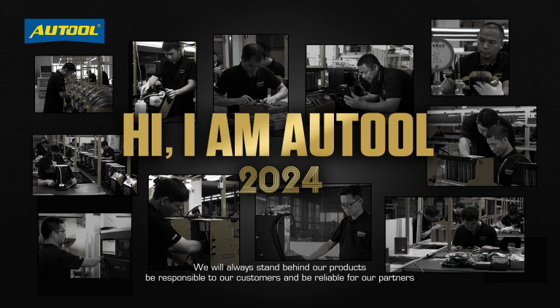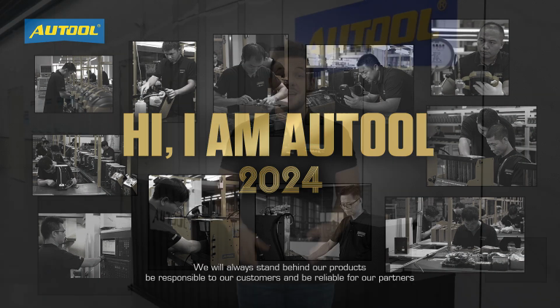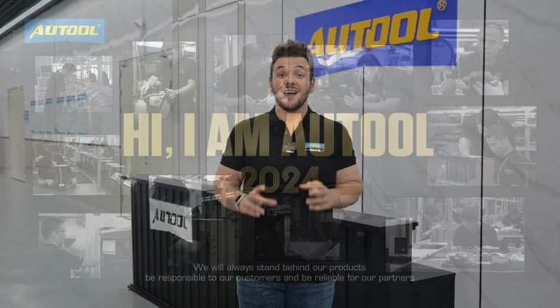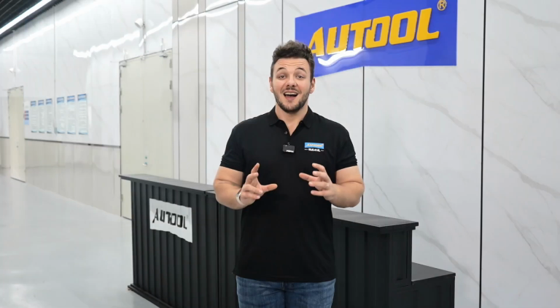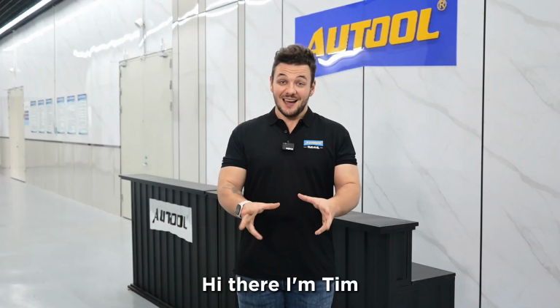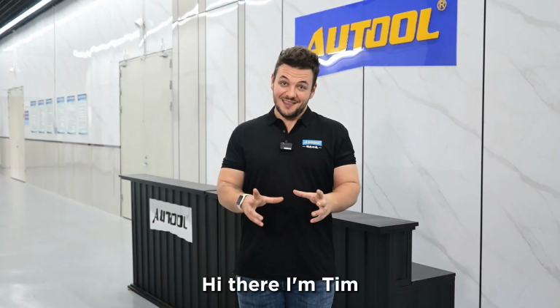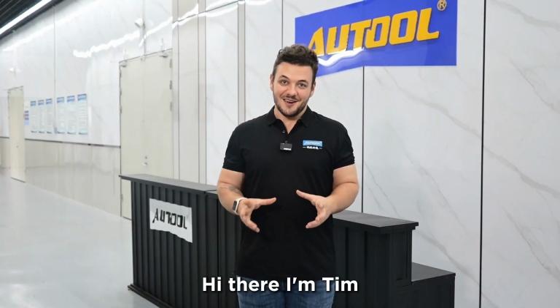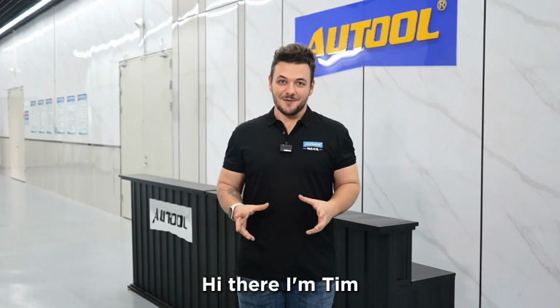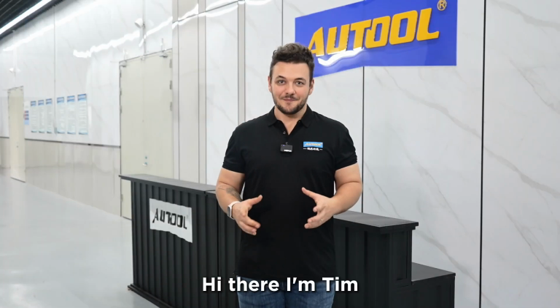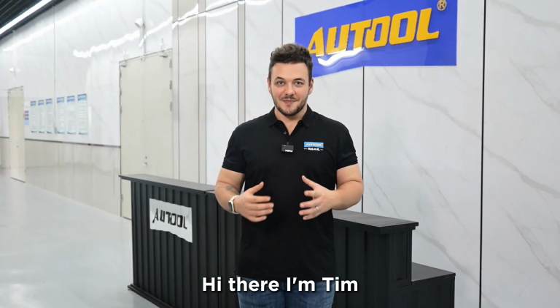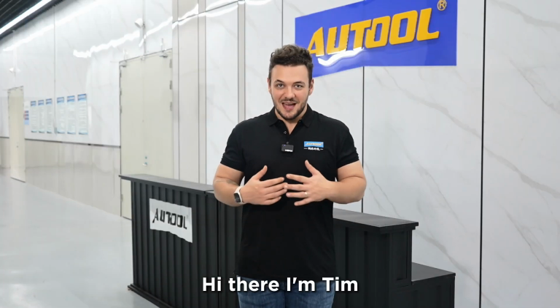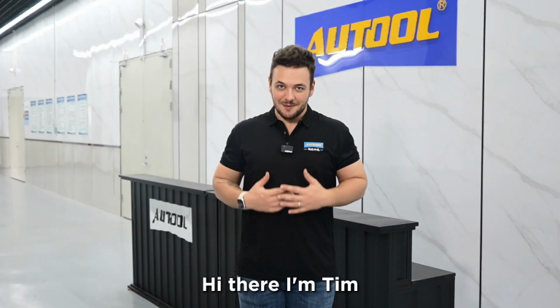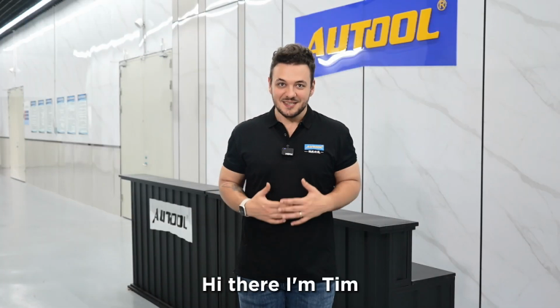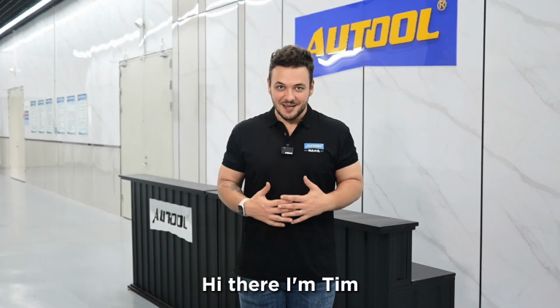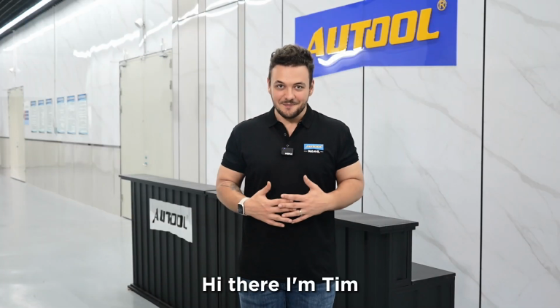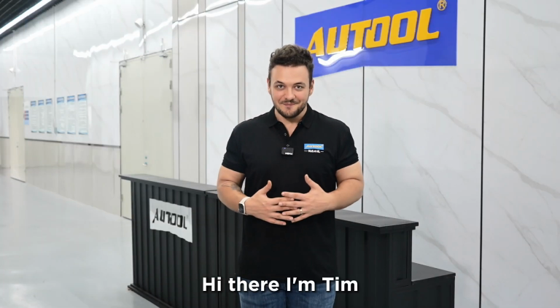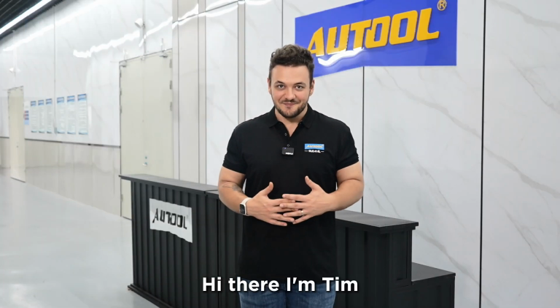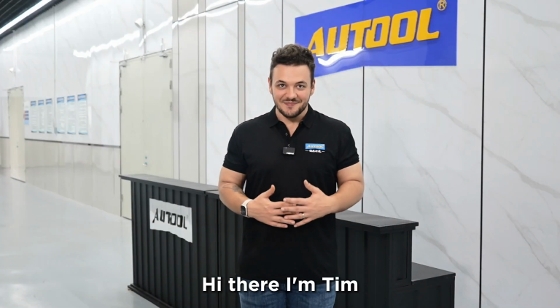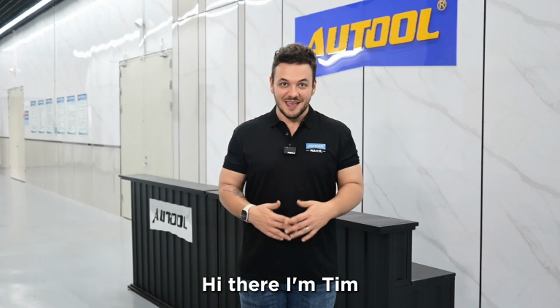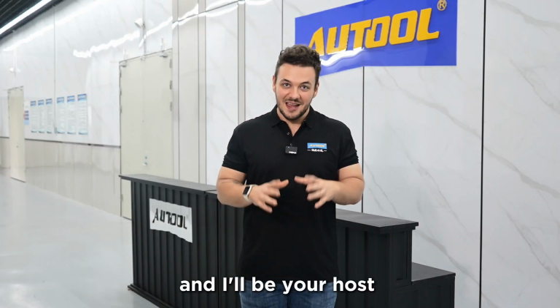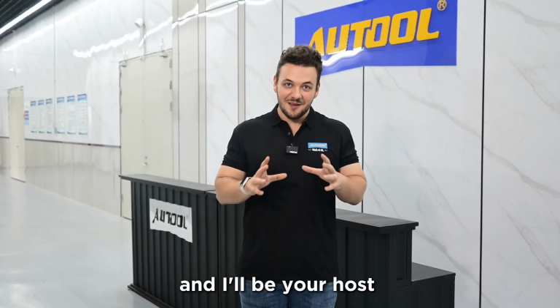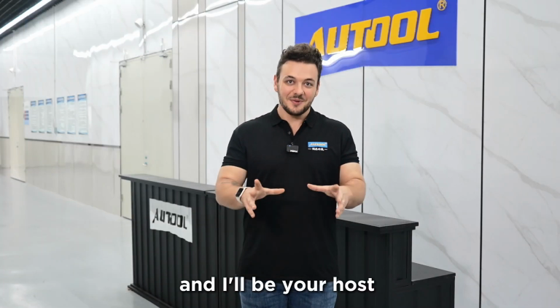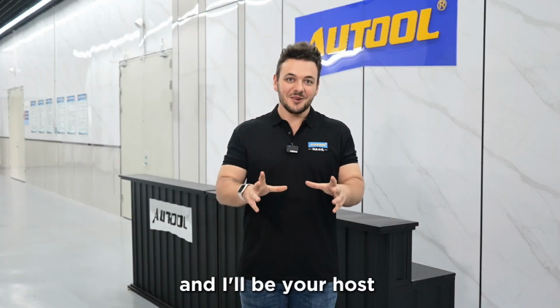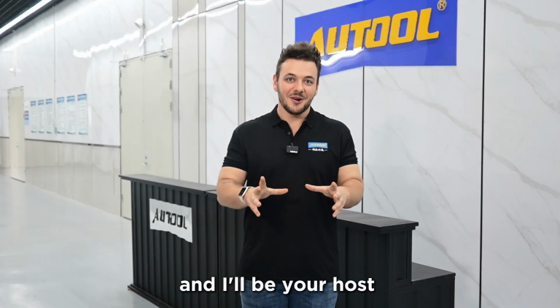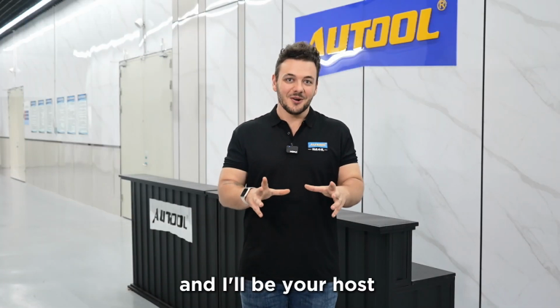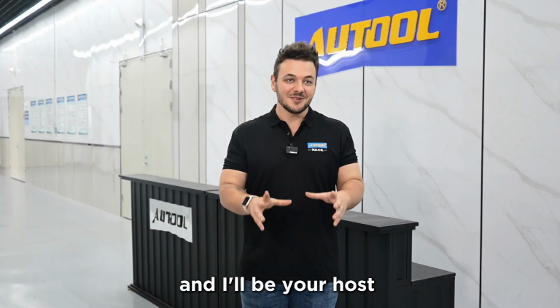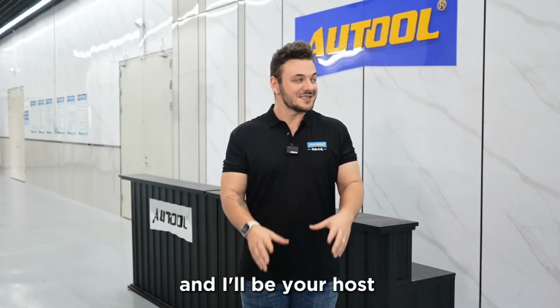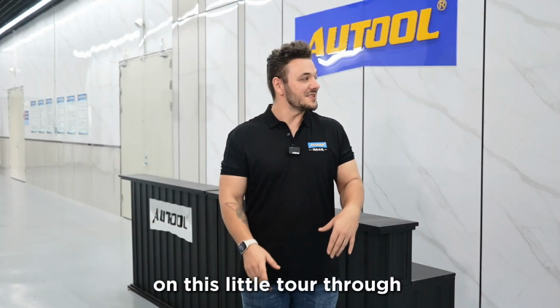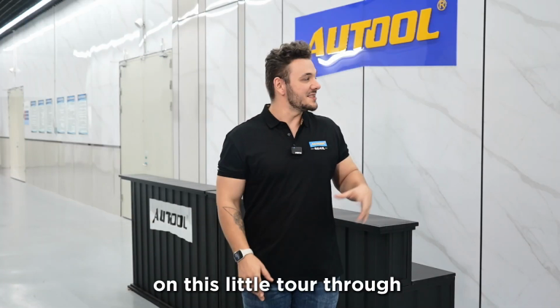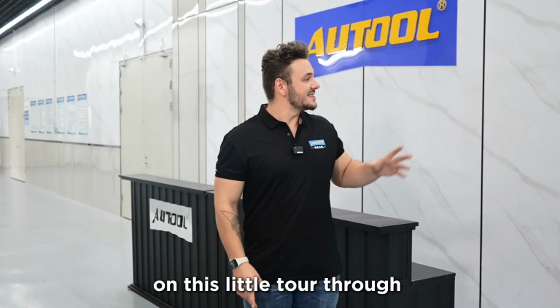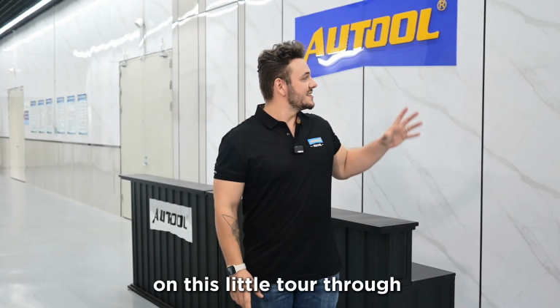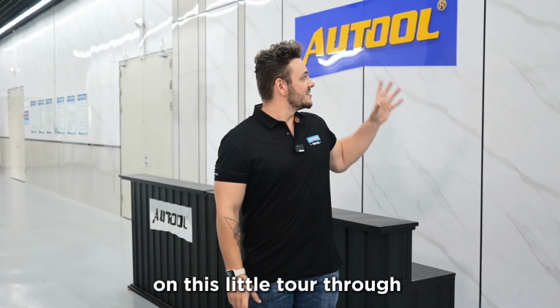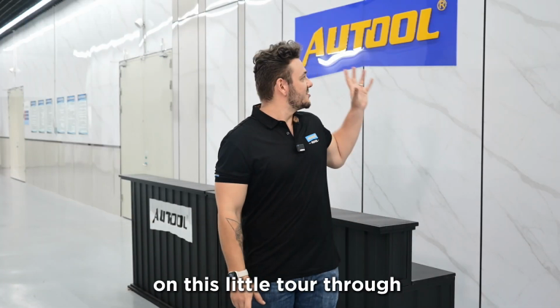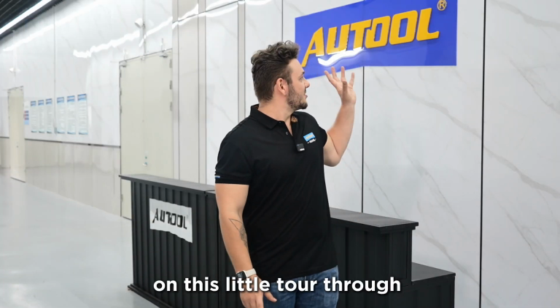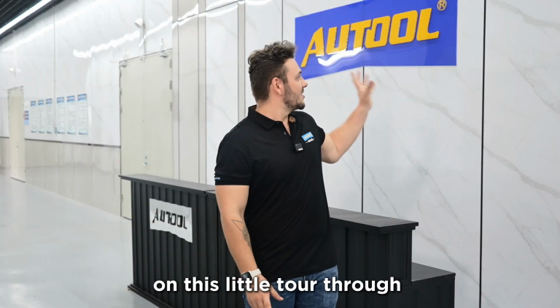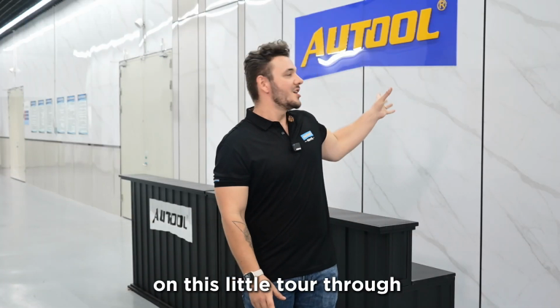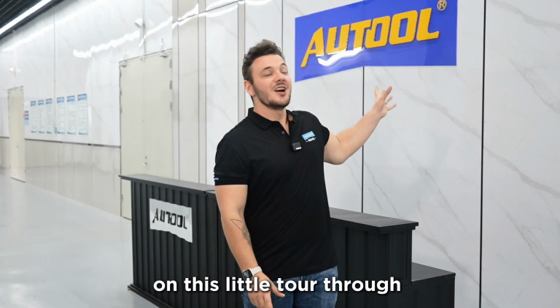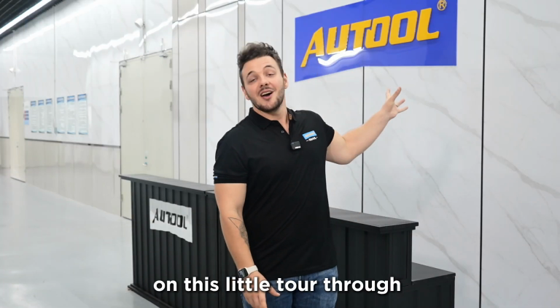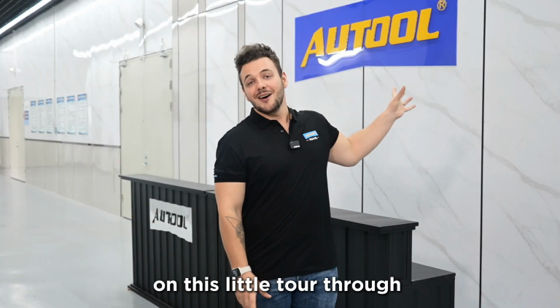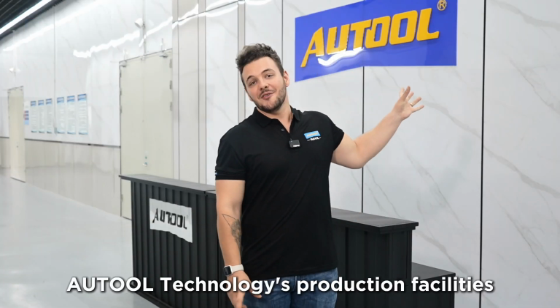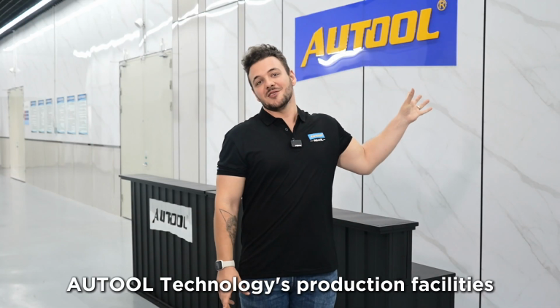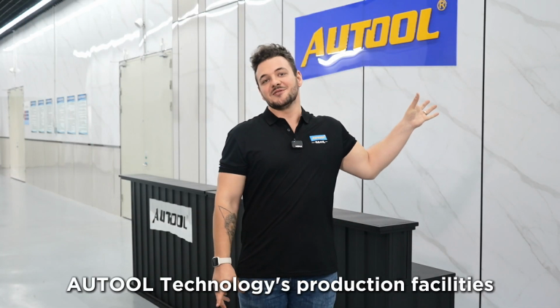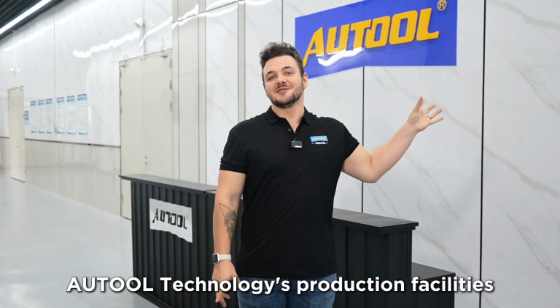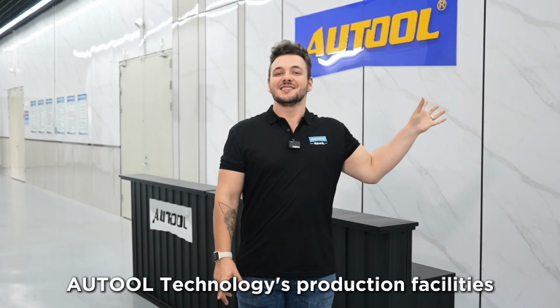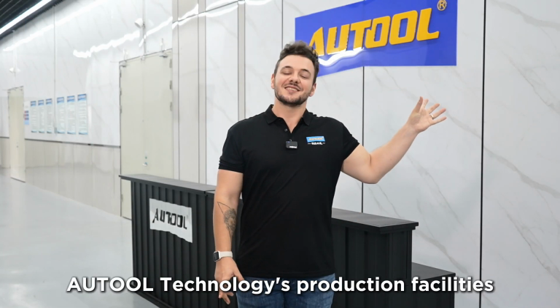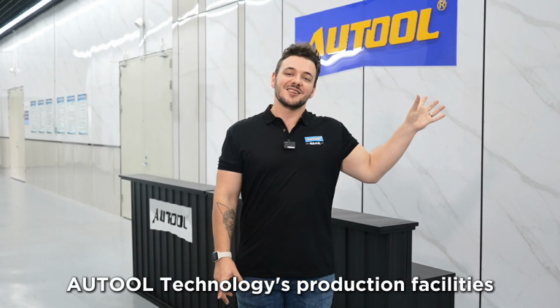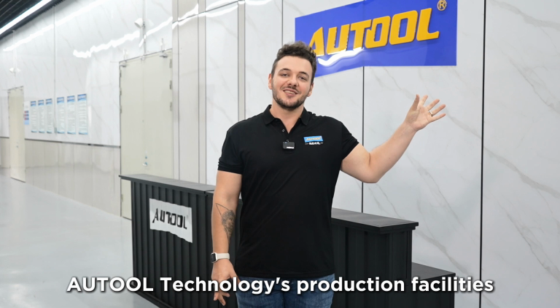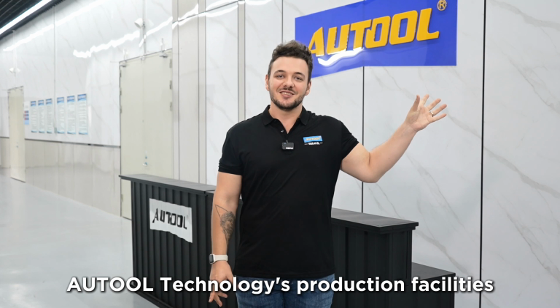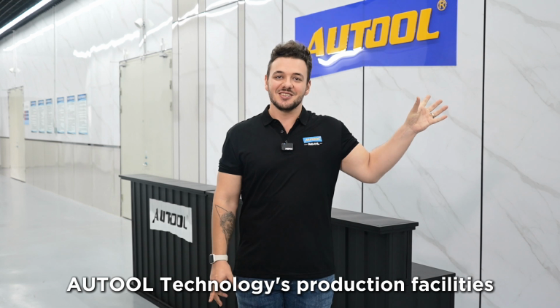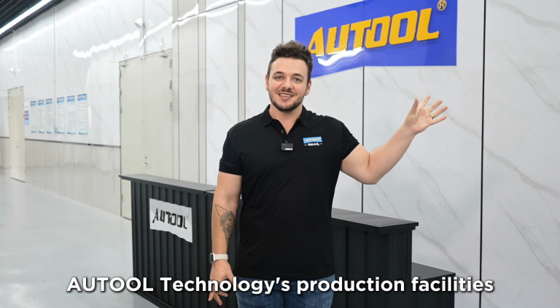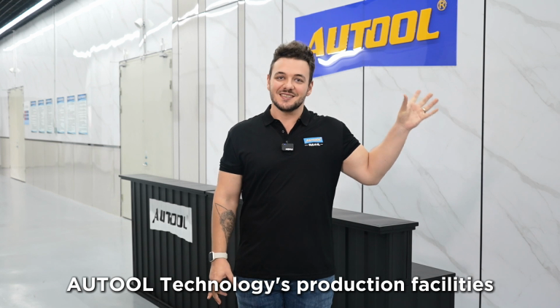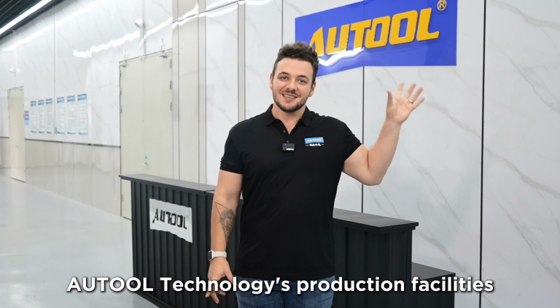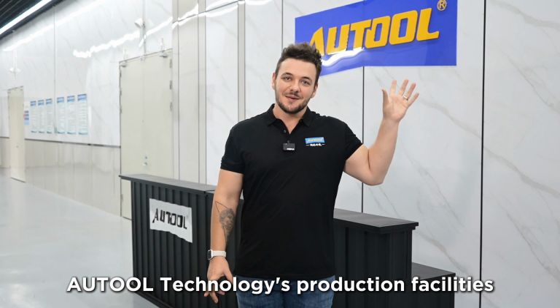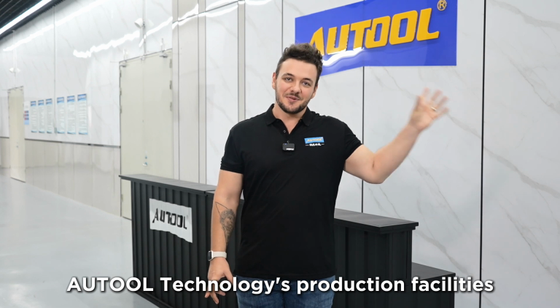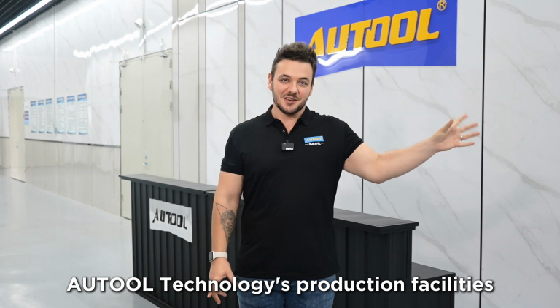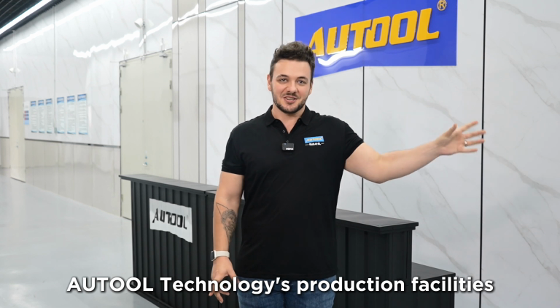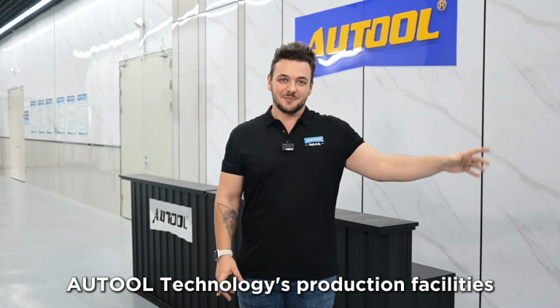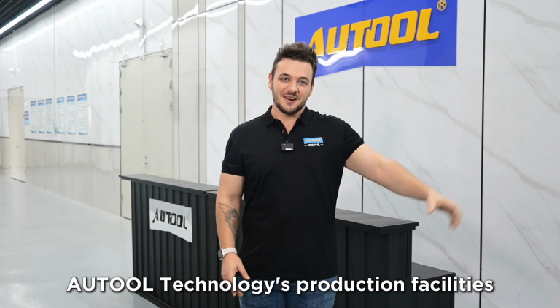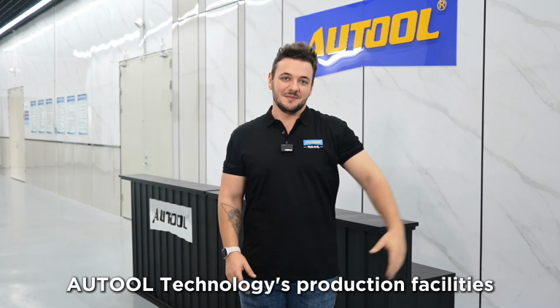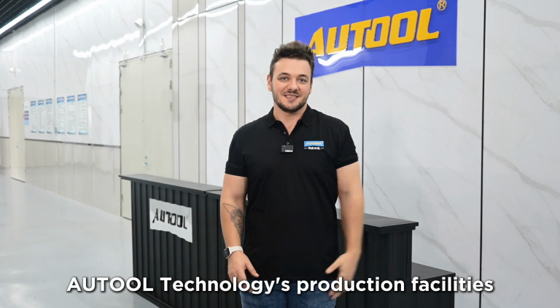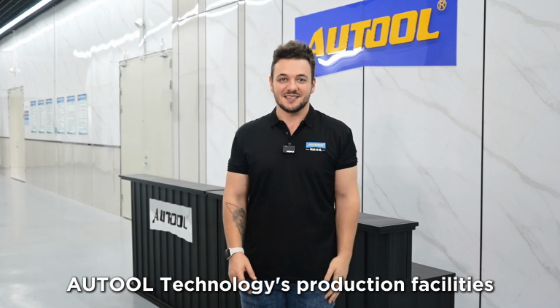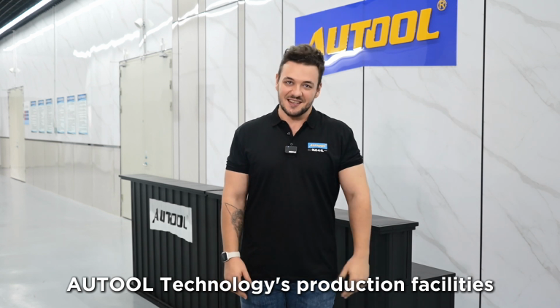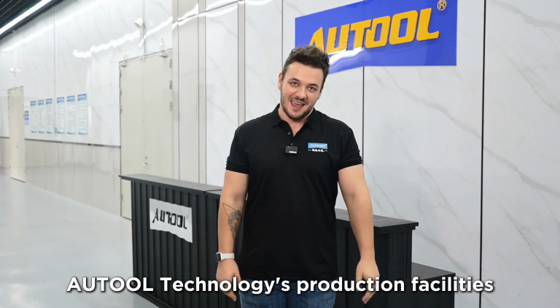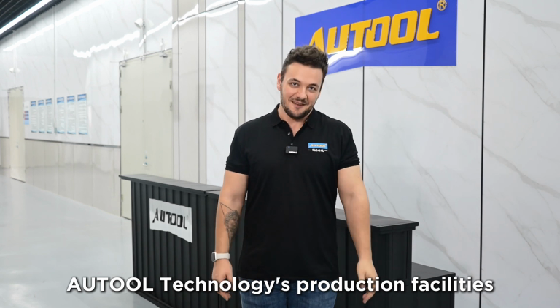Hi there, I'm Tim and I'll be your host on this little tour of Autool Technologies production premises today.